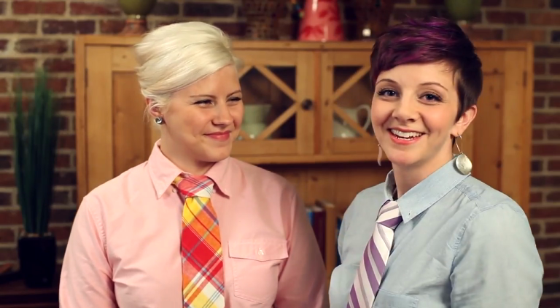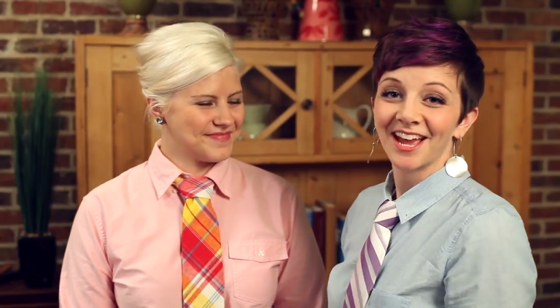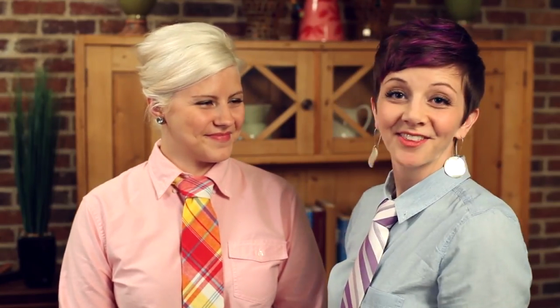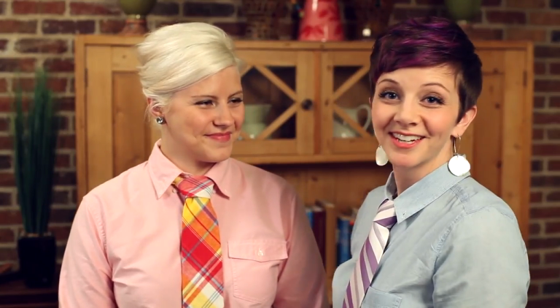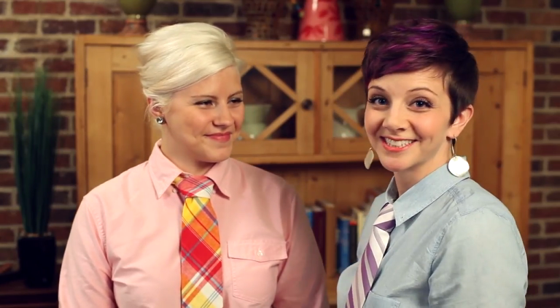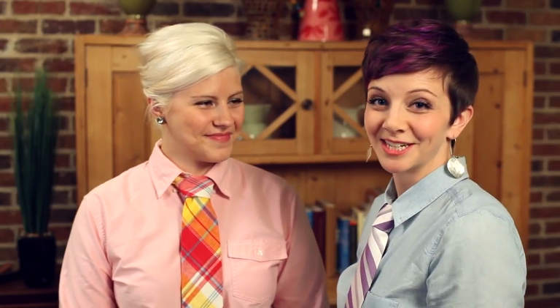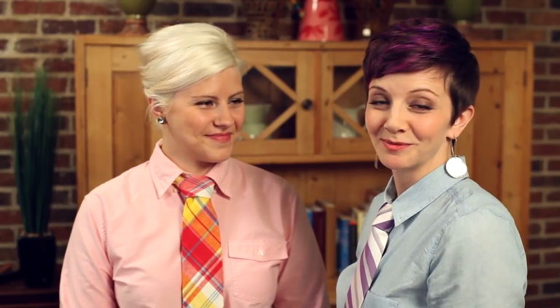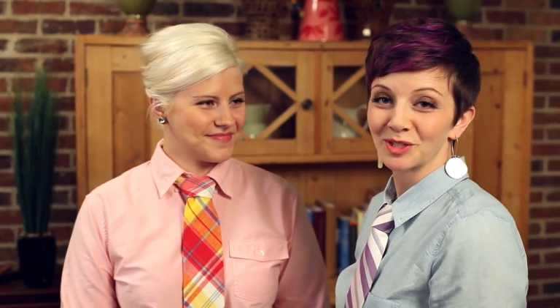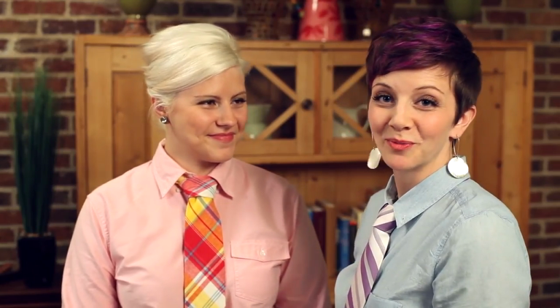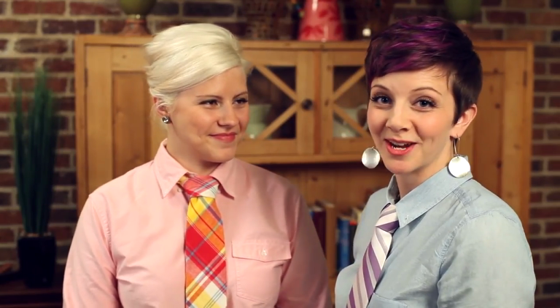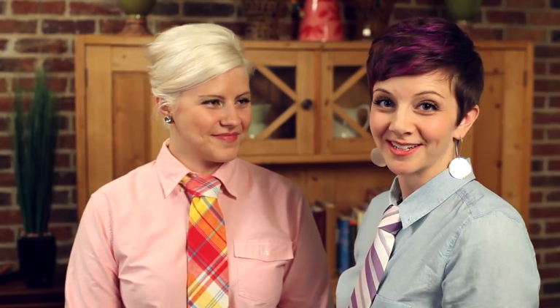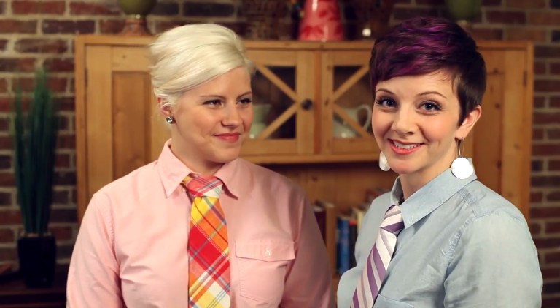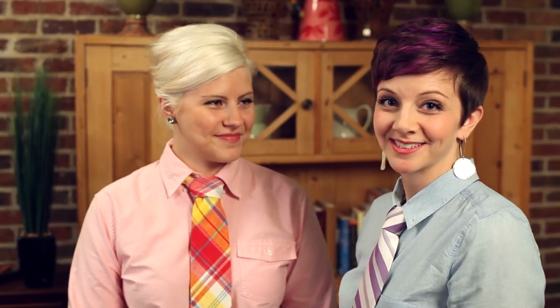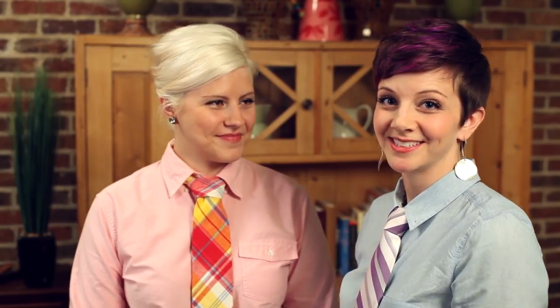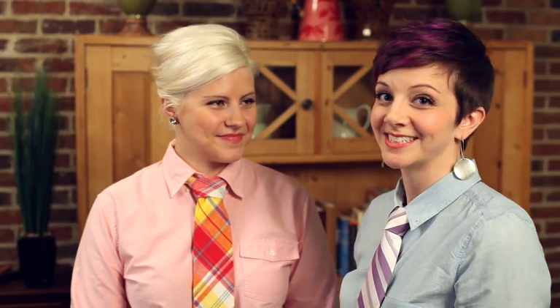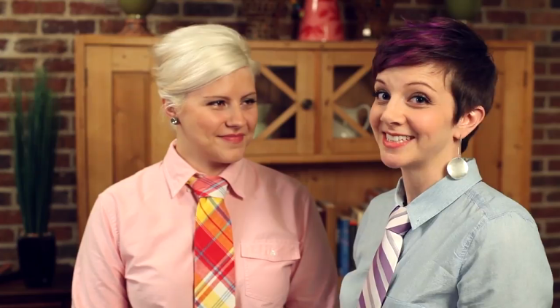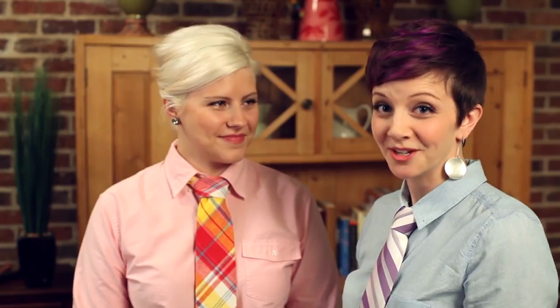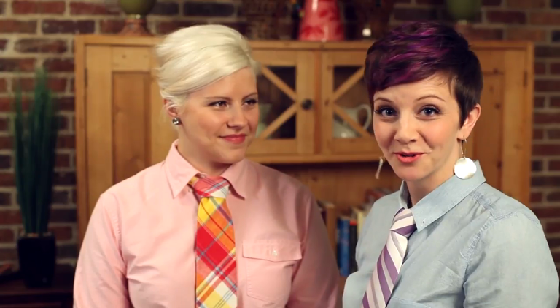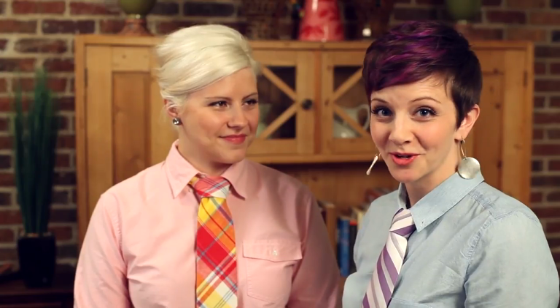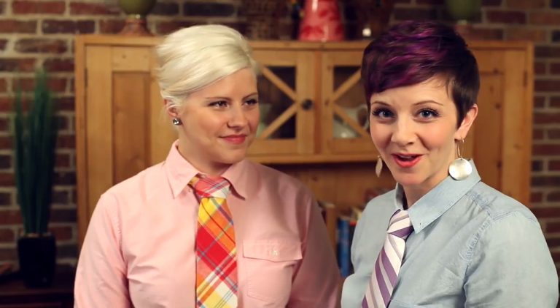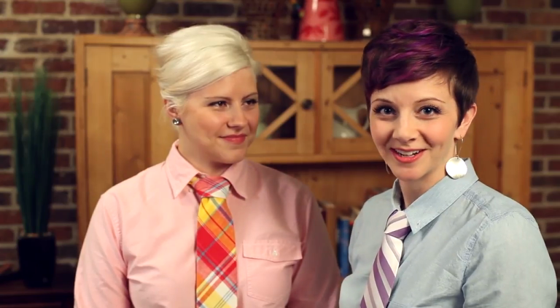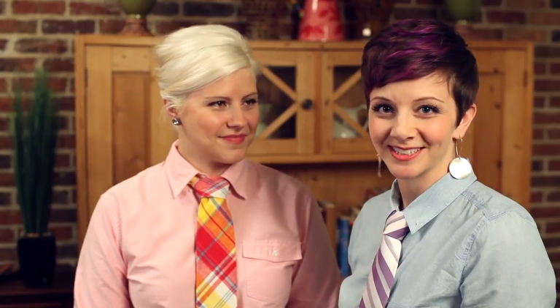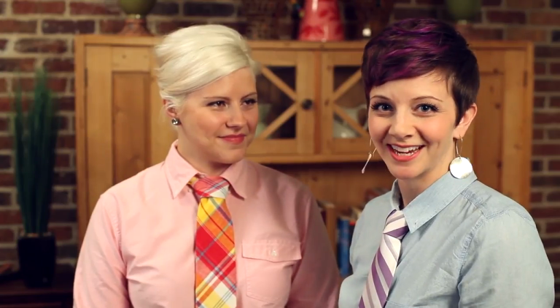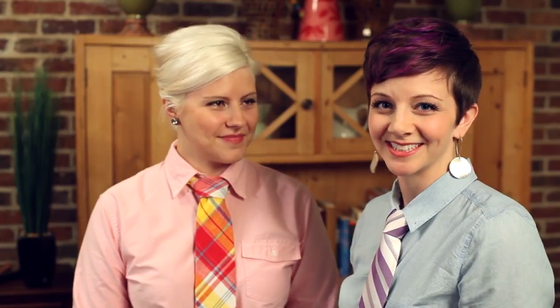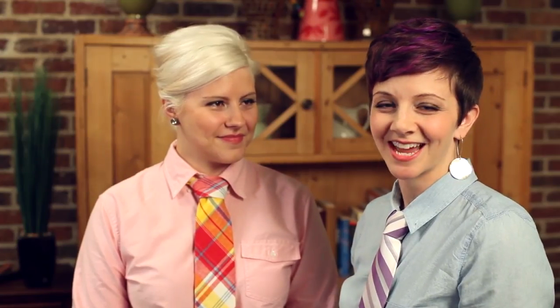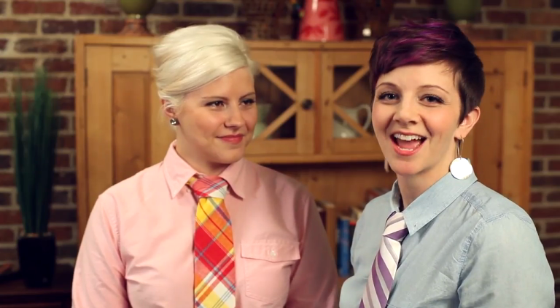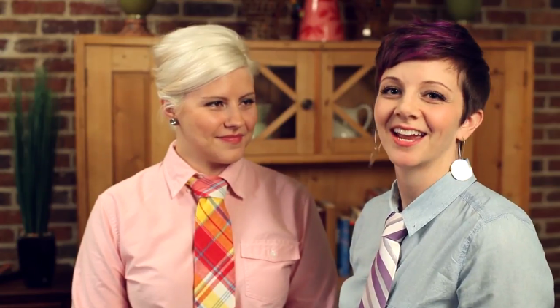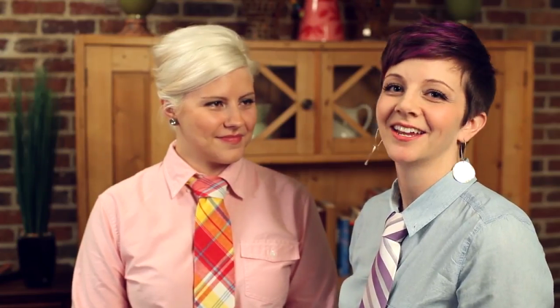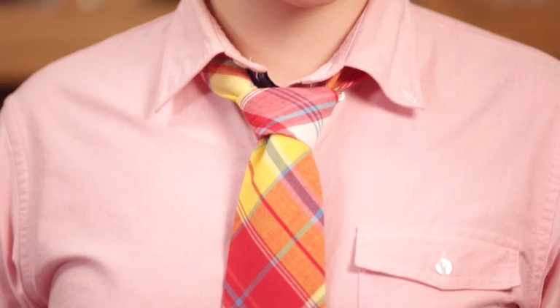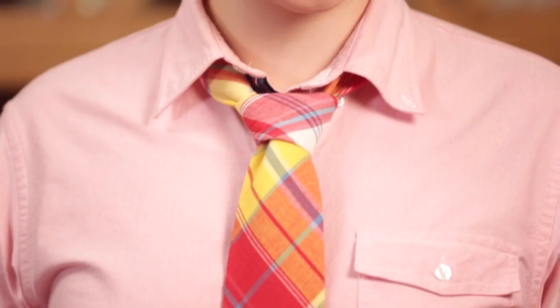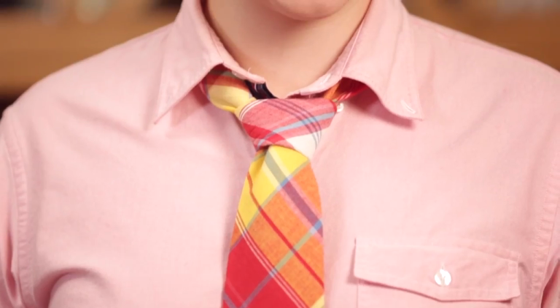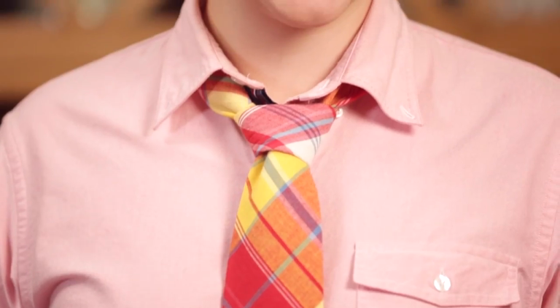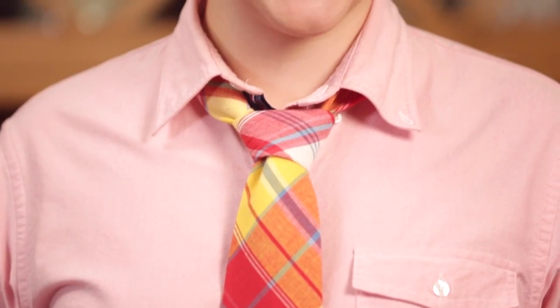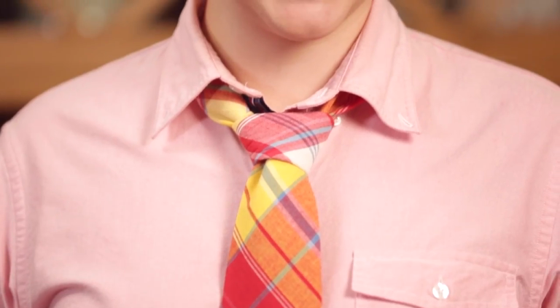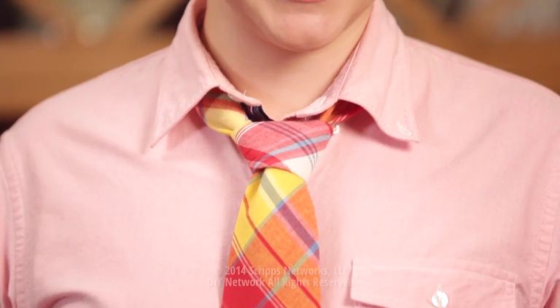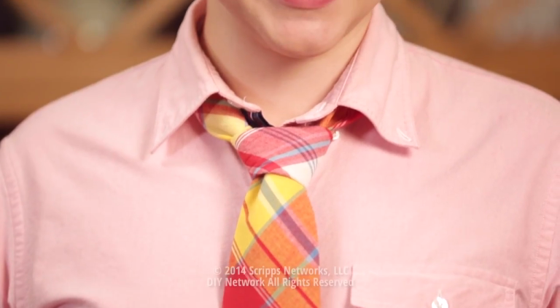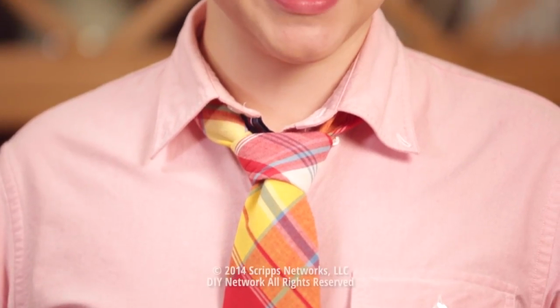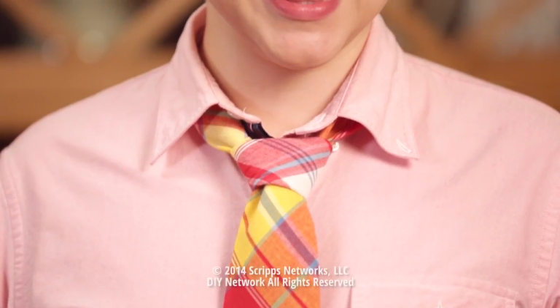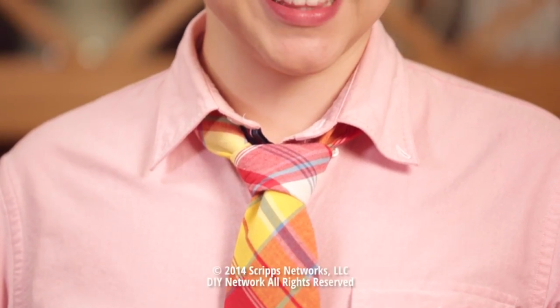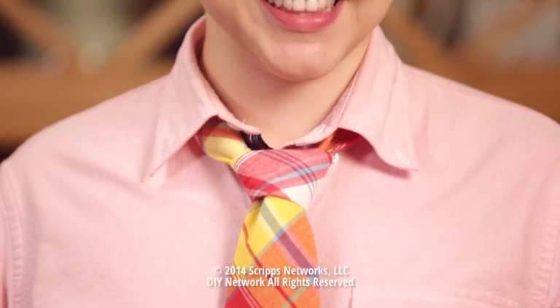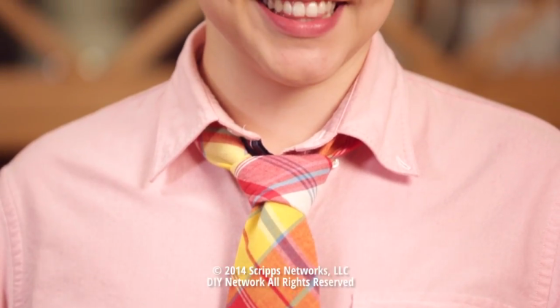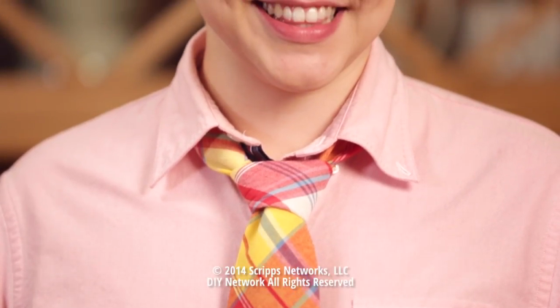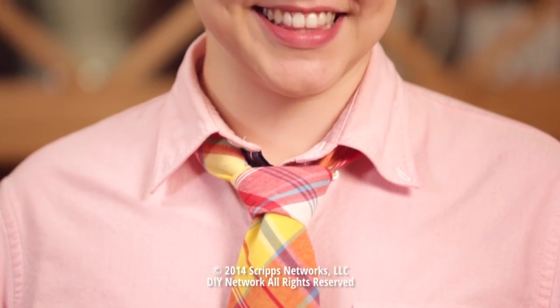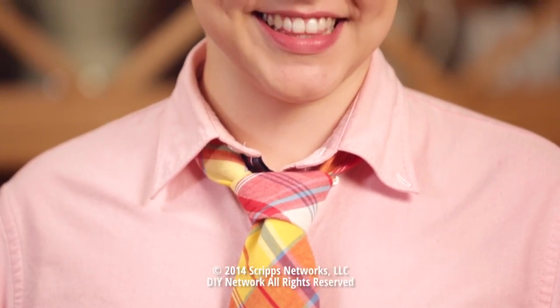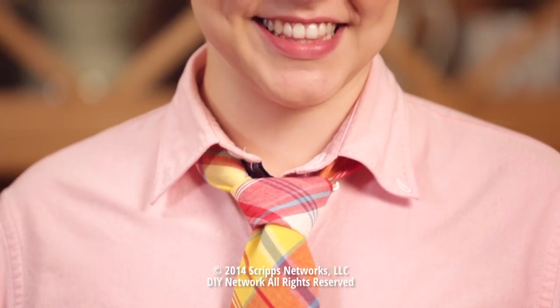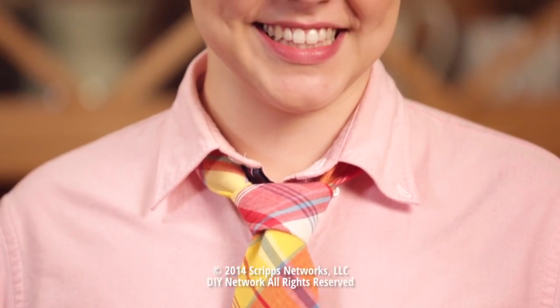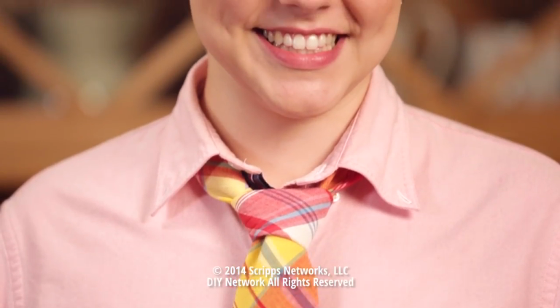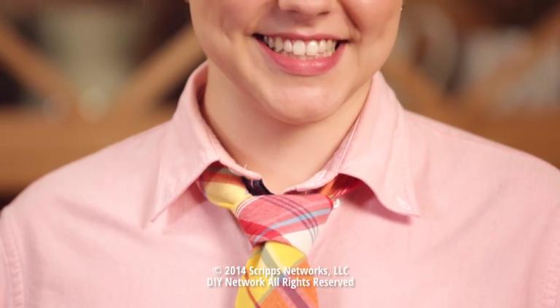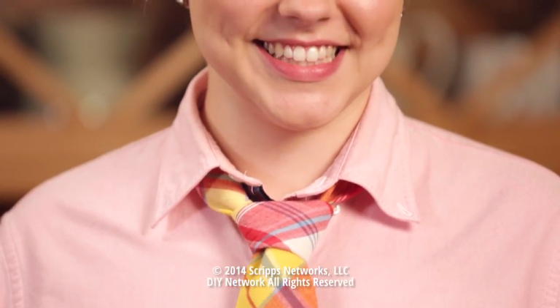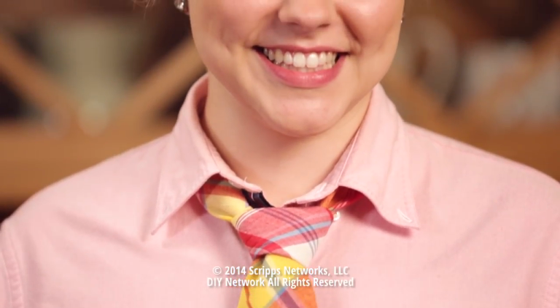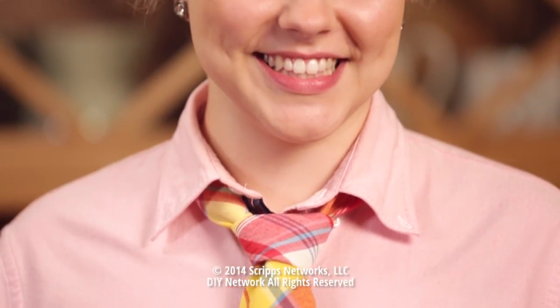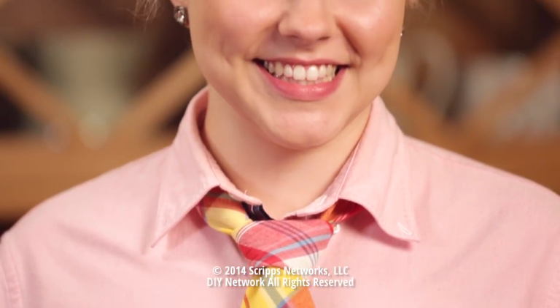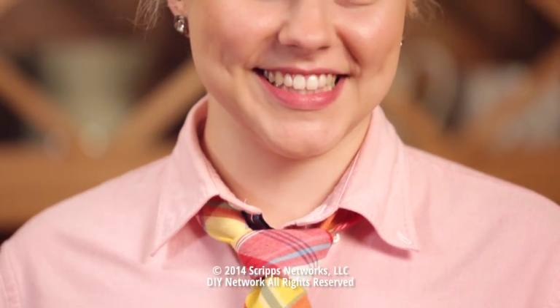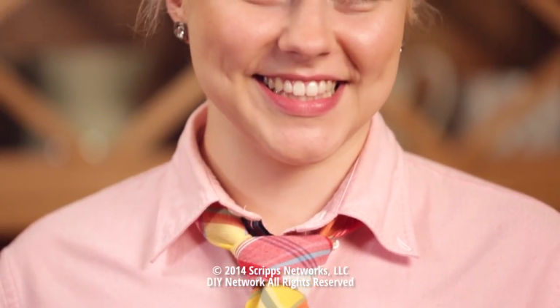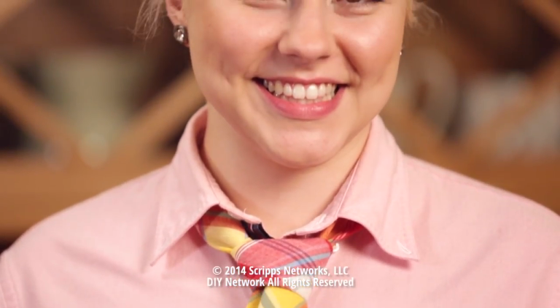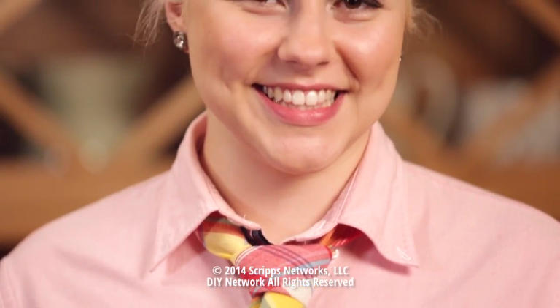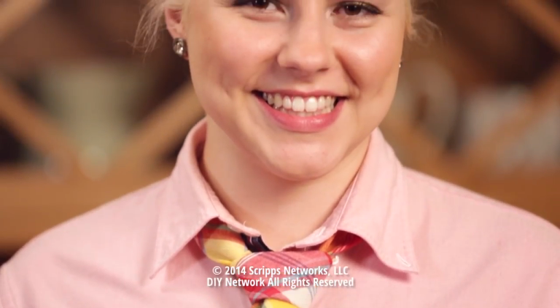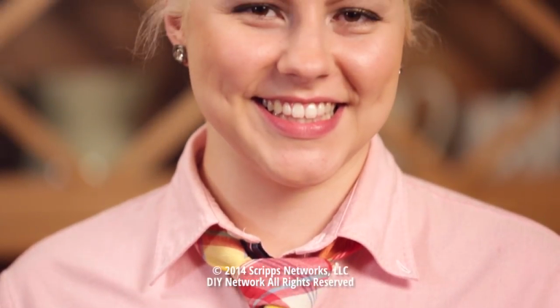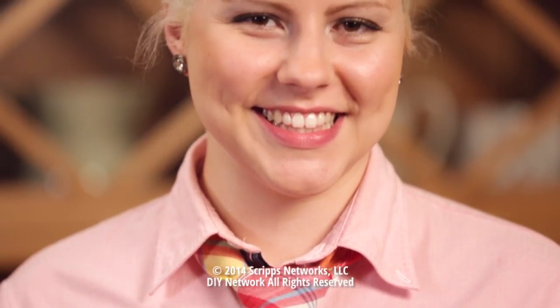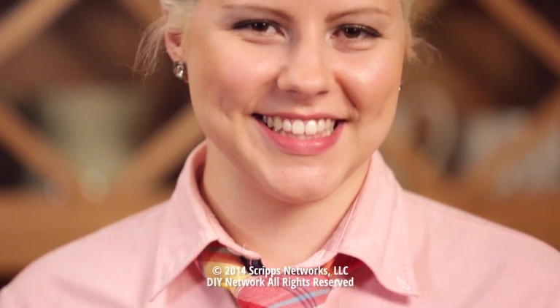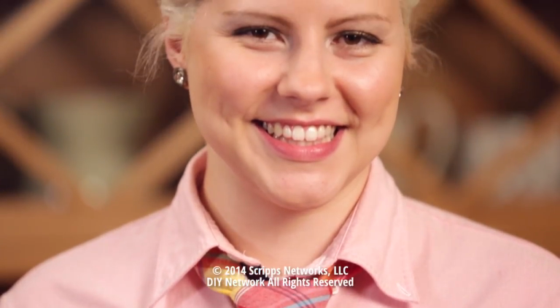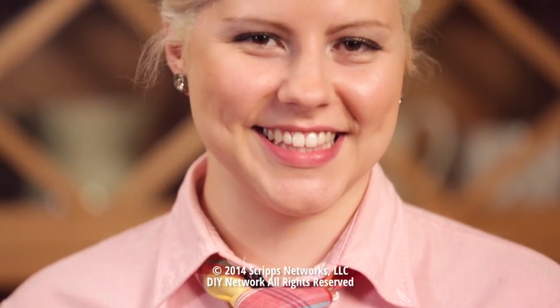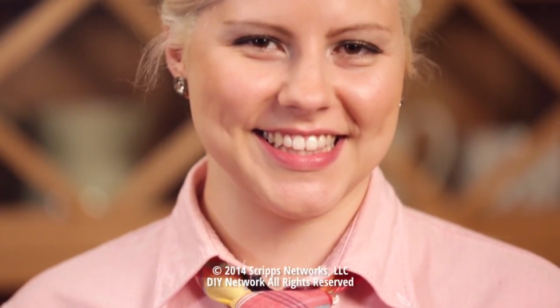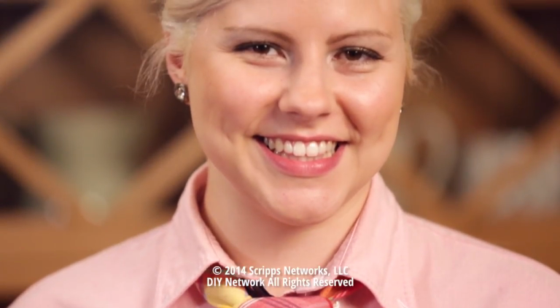Now the next time someone asks if anyone knows how to tie a tie, you can step in and save the day. I hope you enjoyed this video.